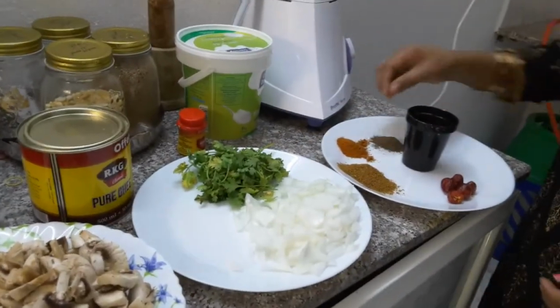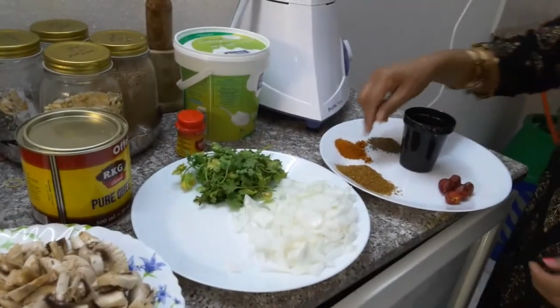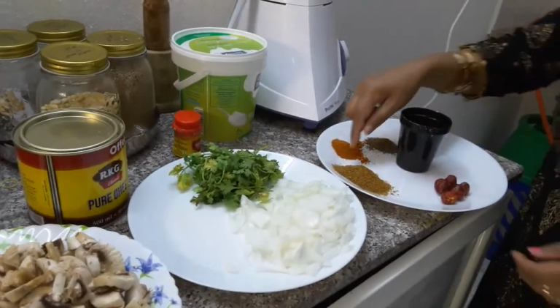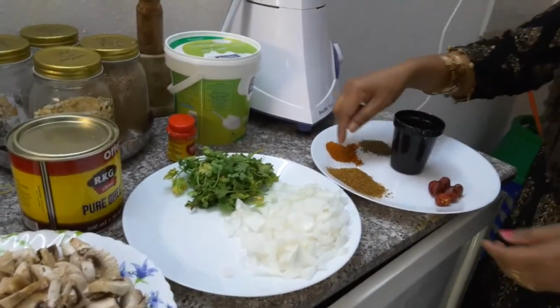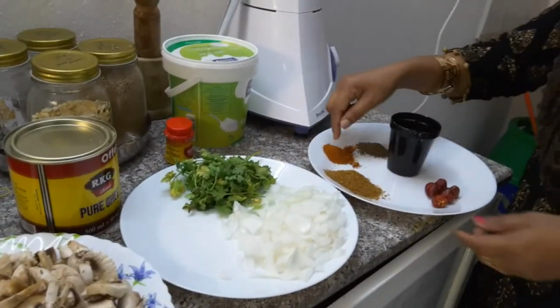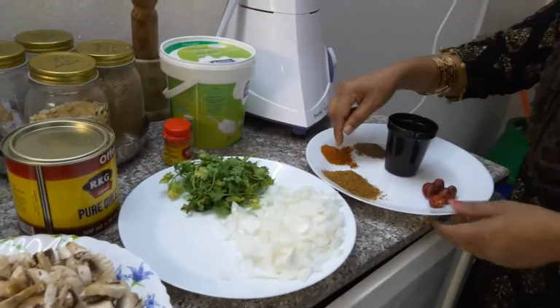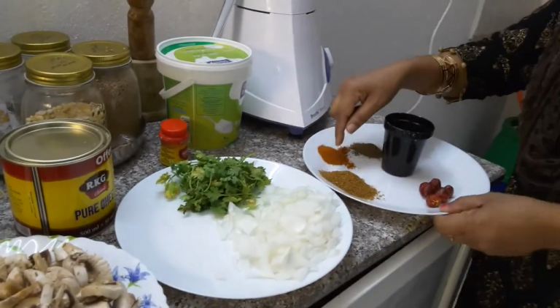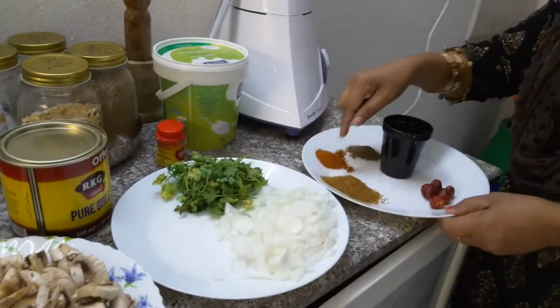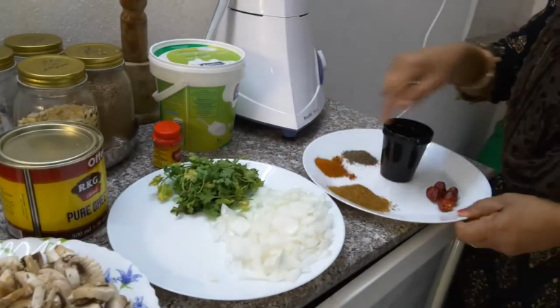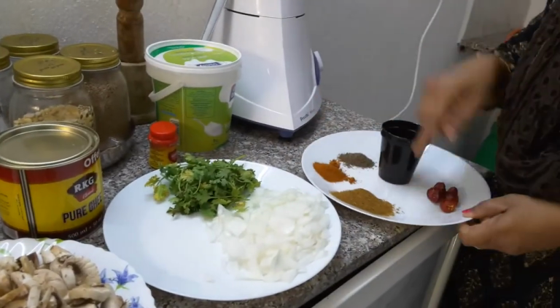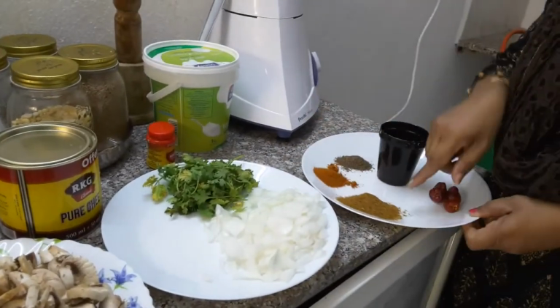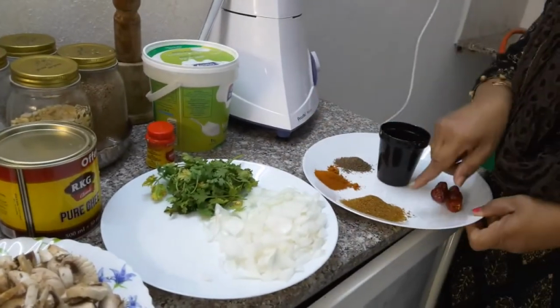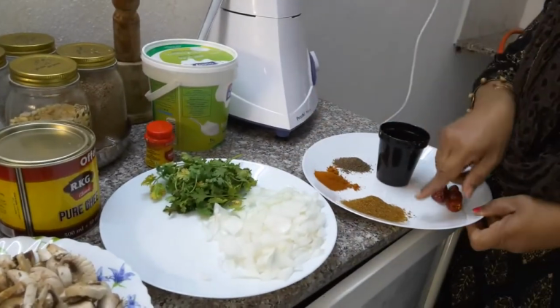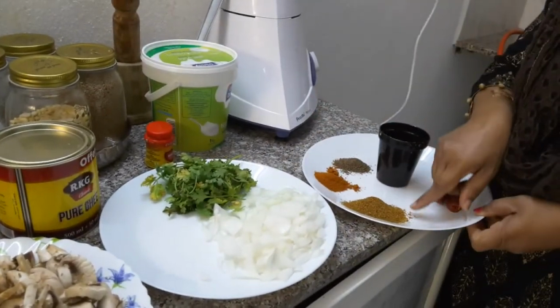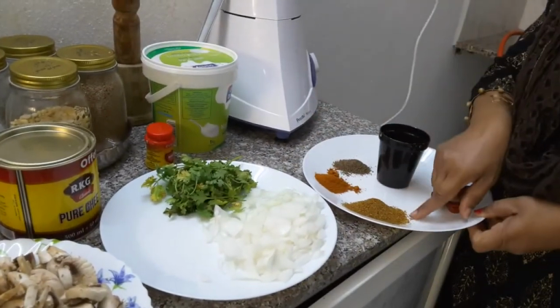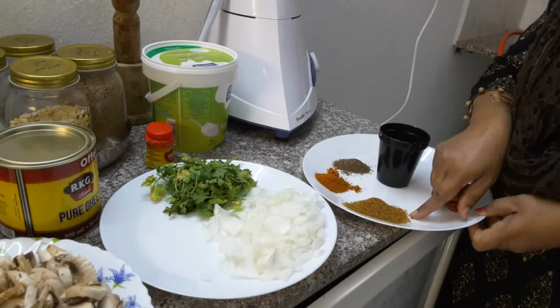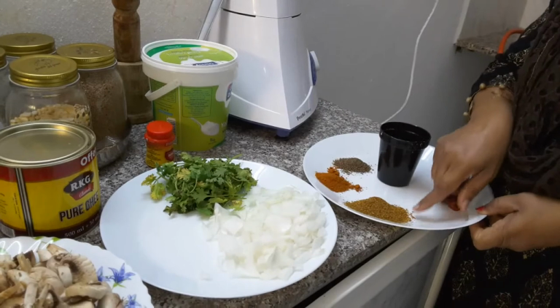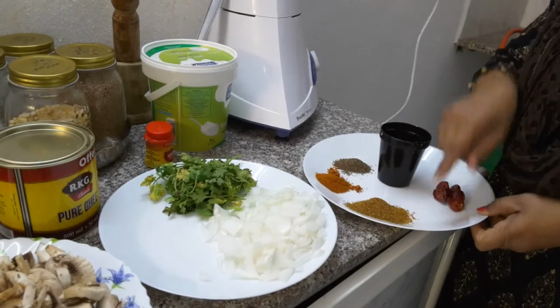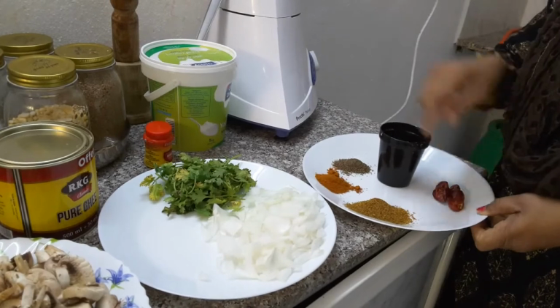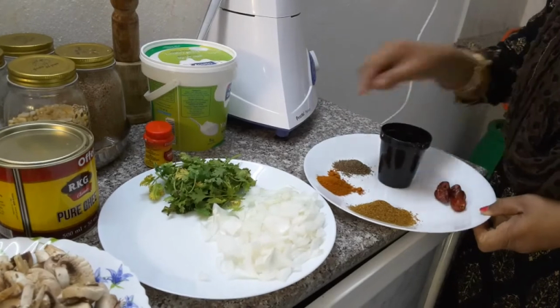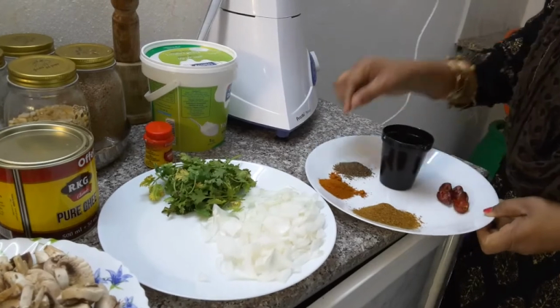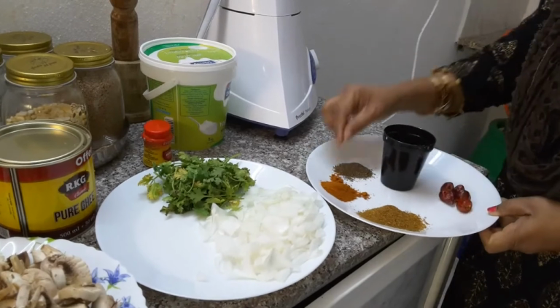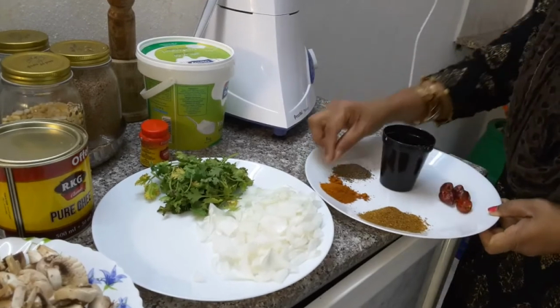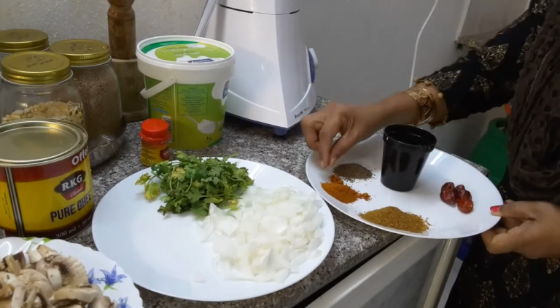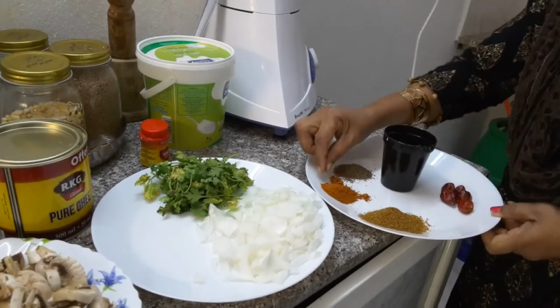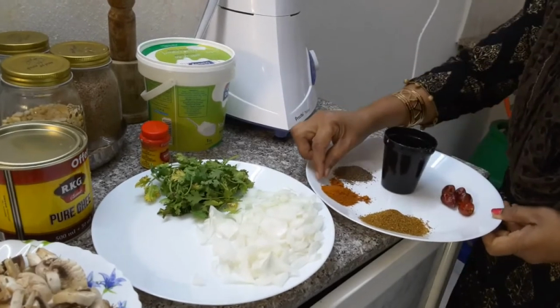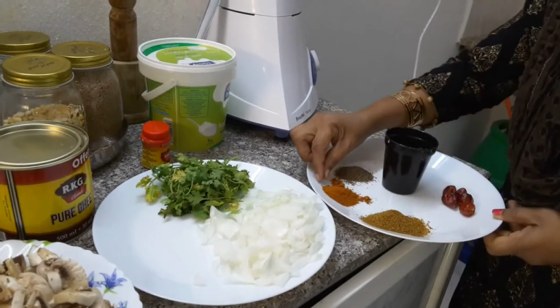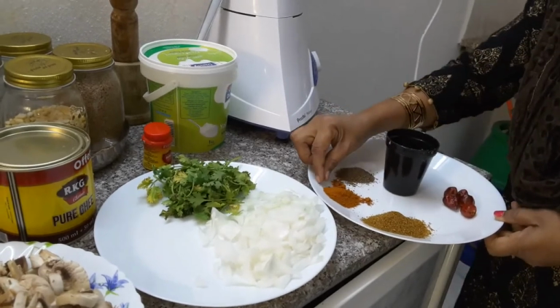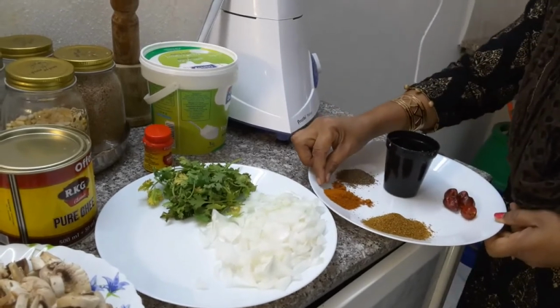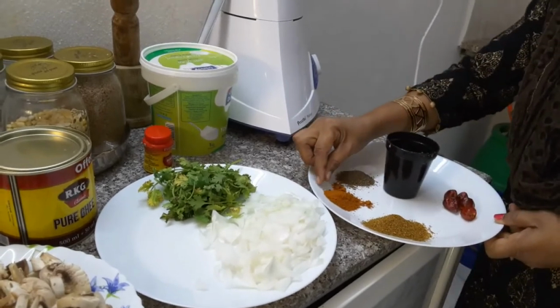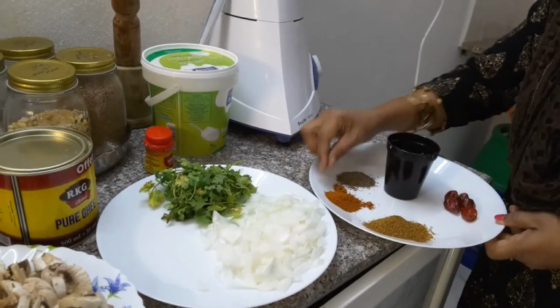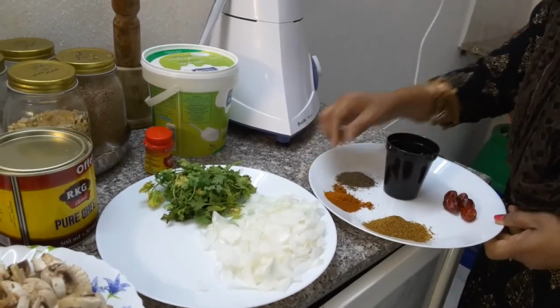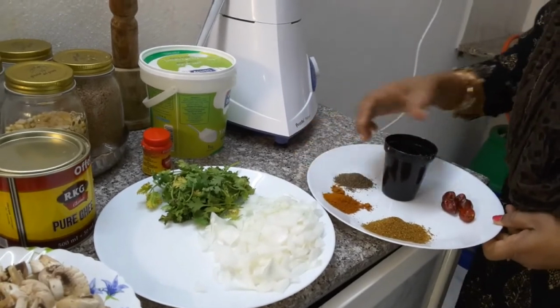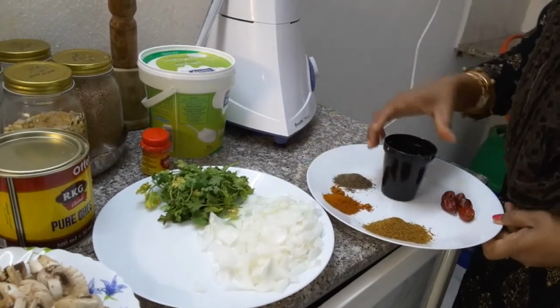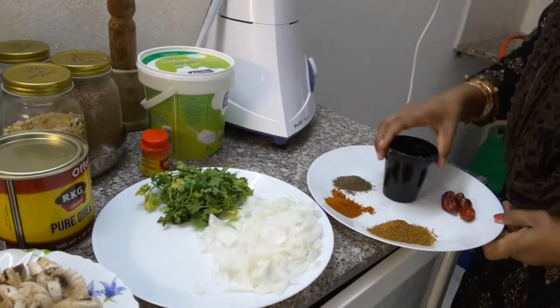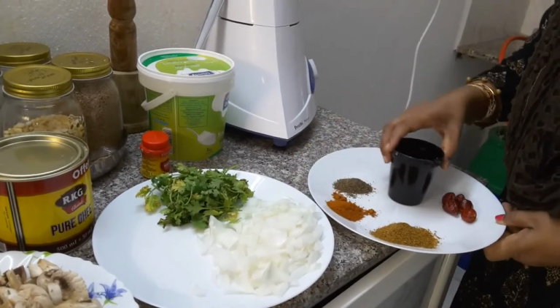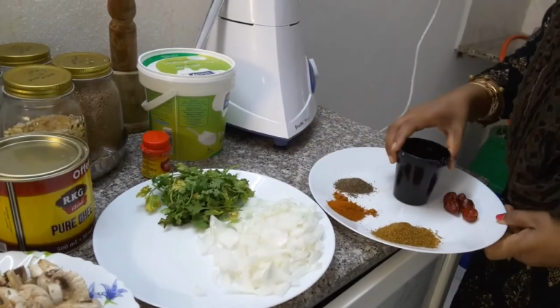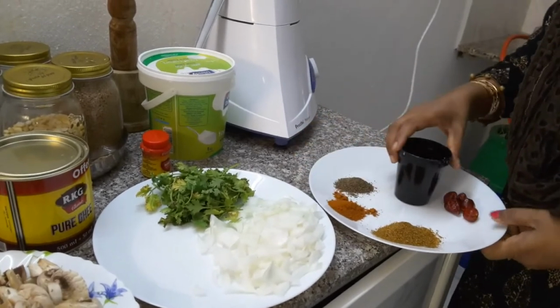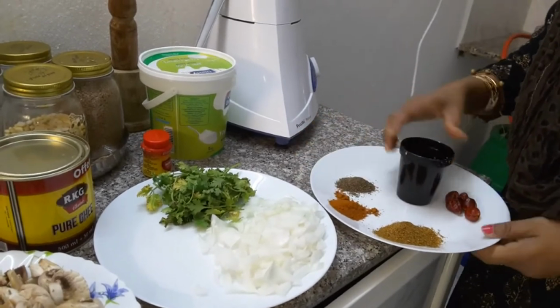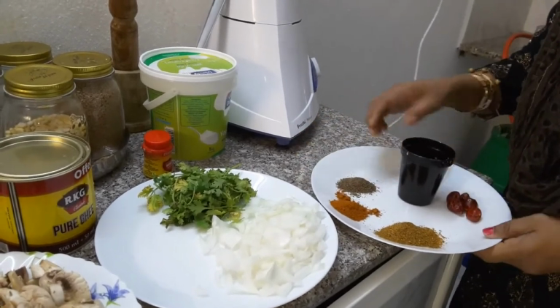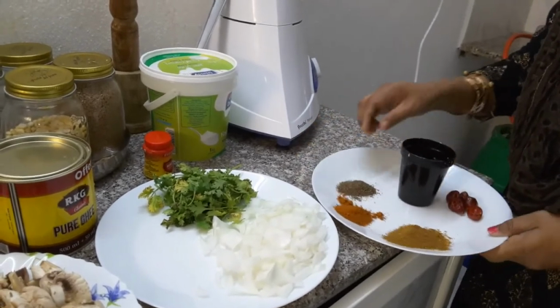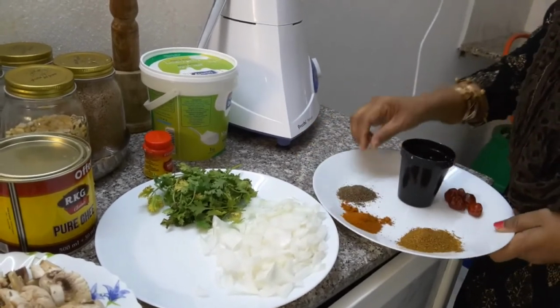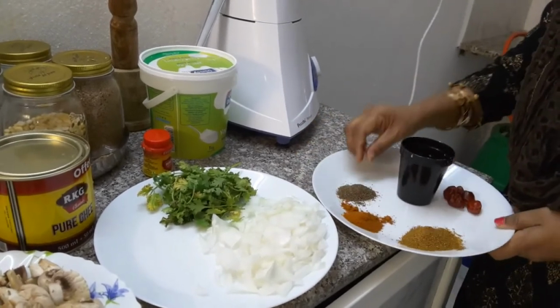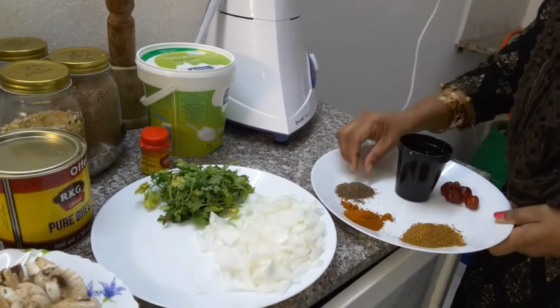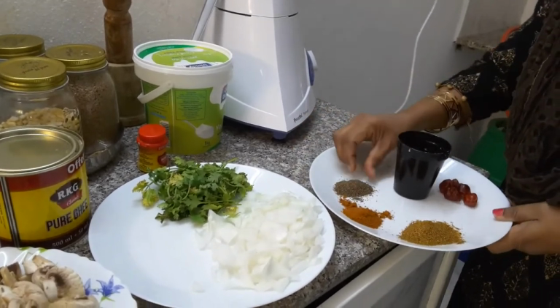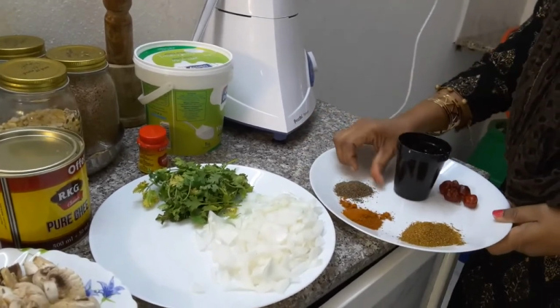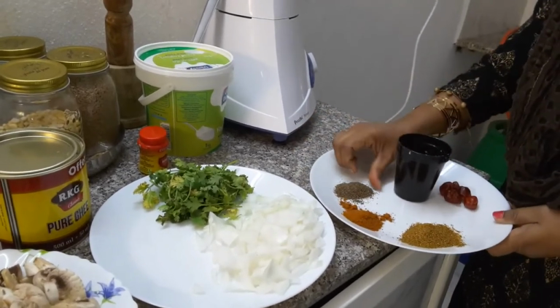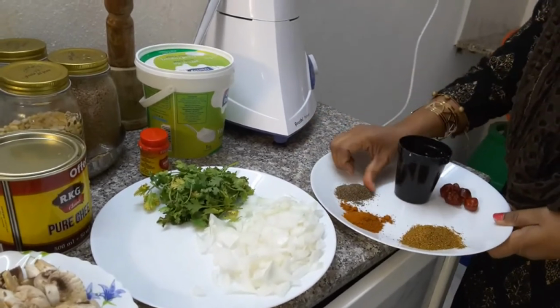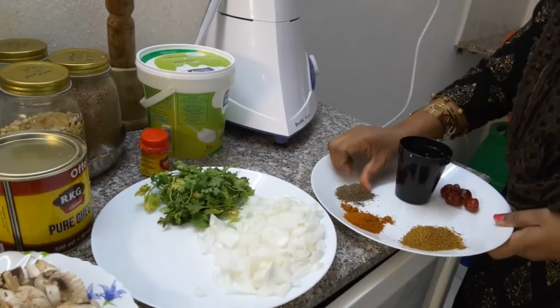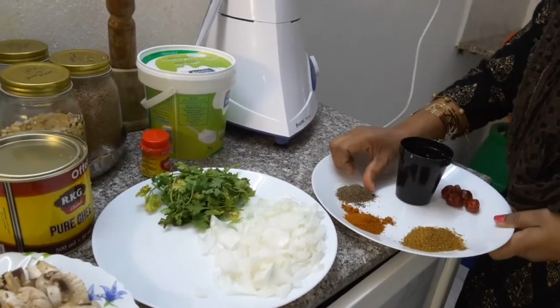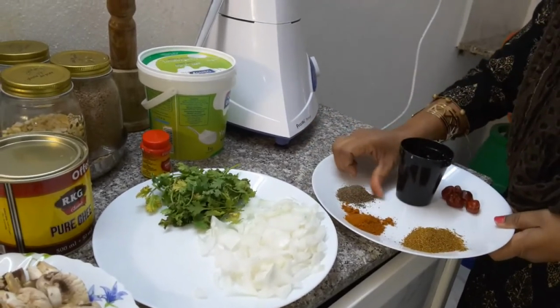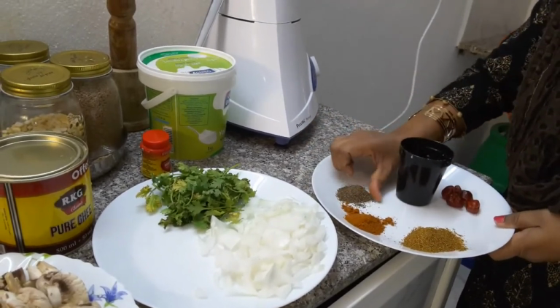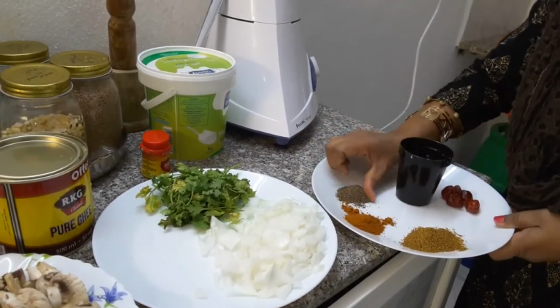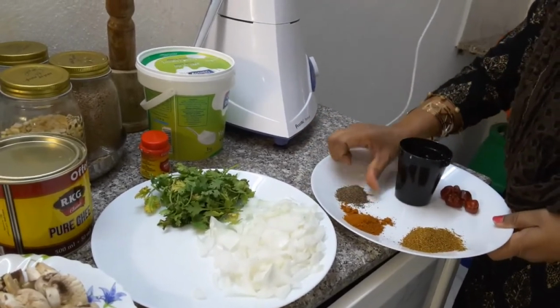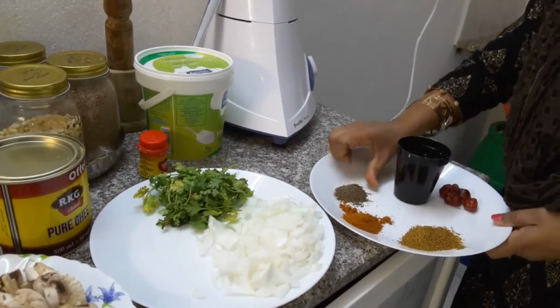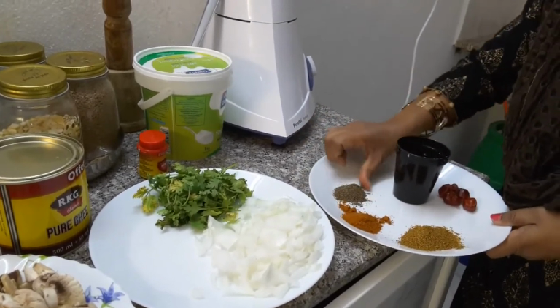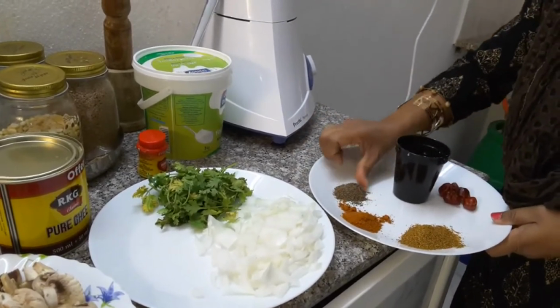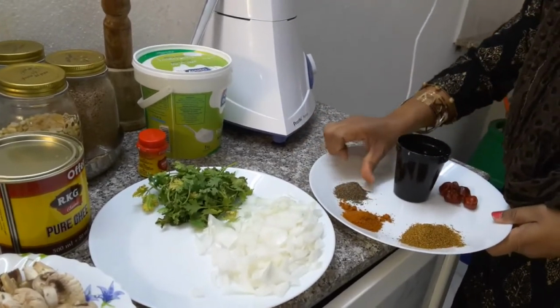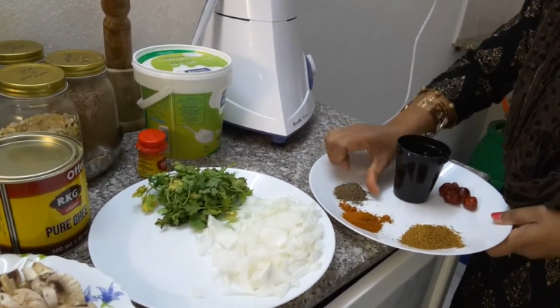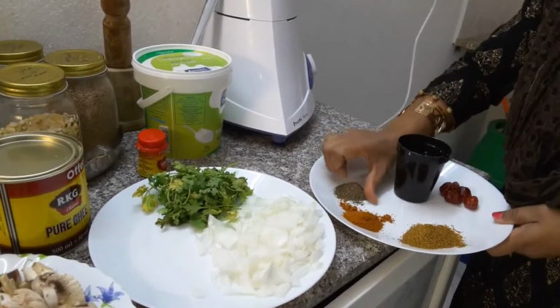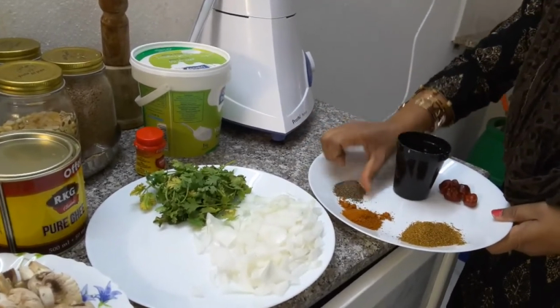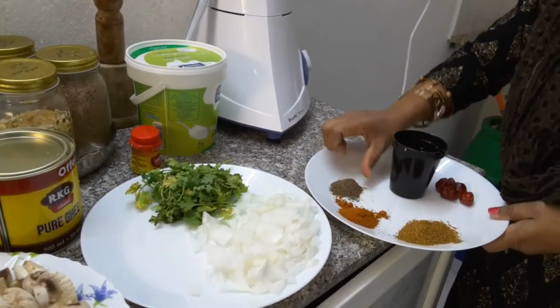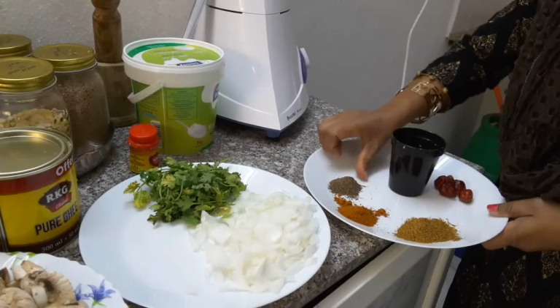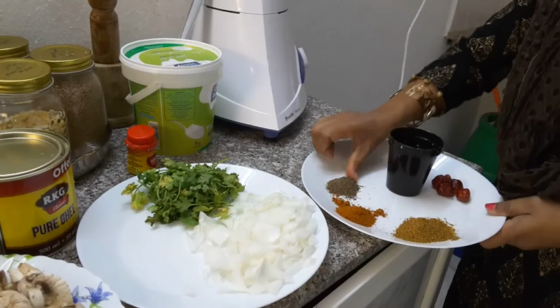Add 1 spoon as a substitute and add 1 teaspoon, about 15g. Then we want to put it to a half teaspoon.